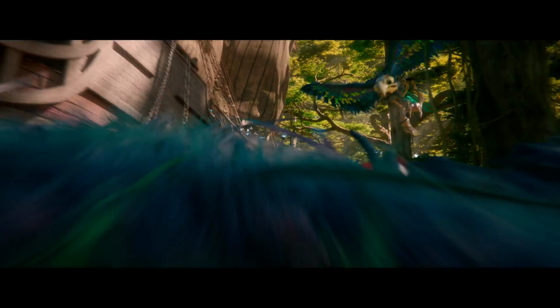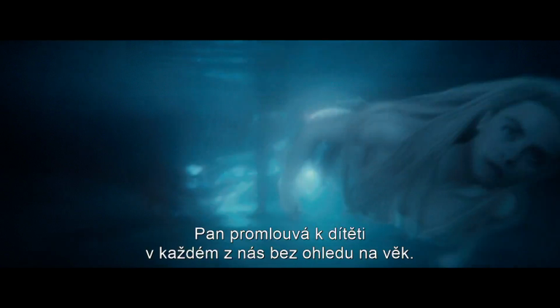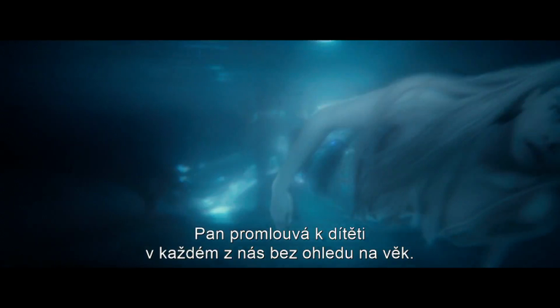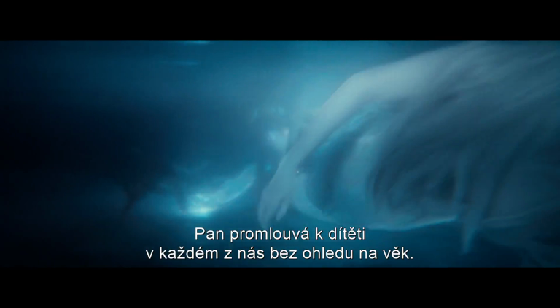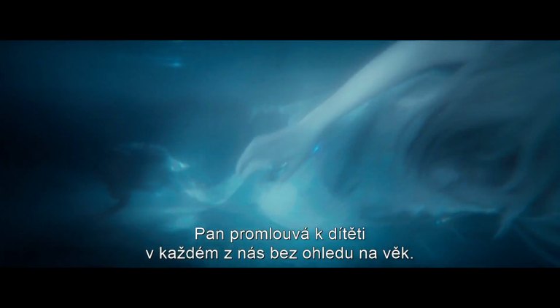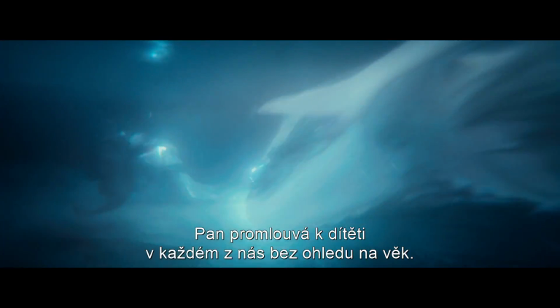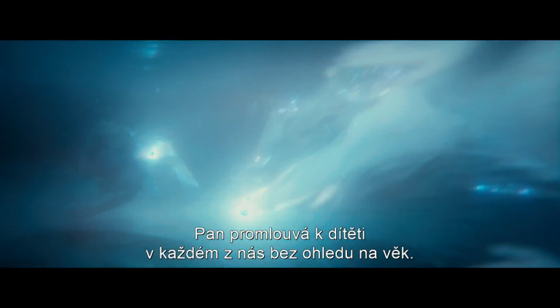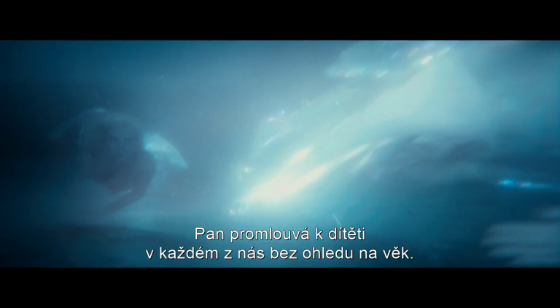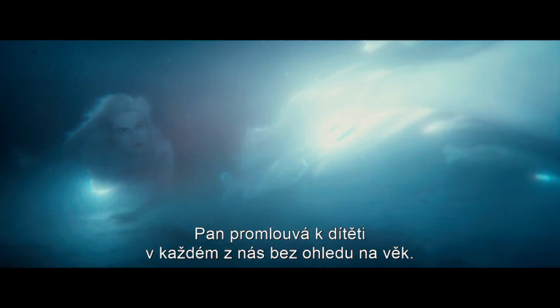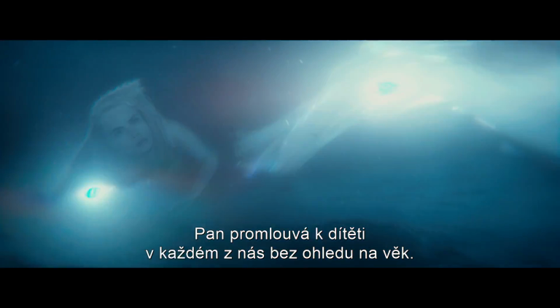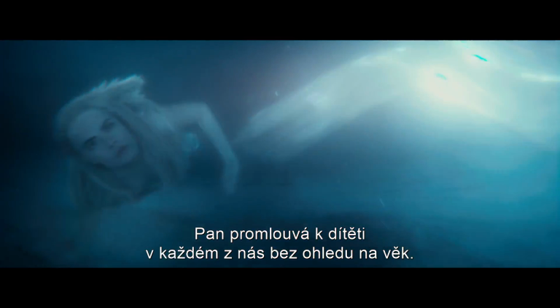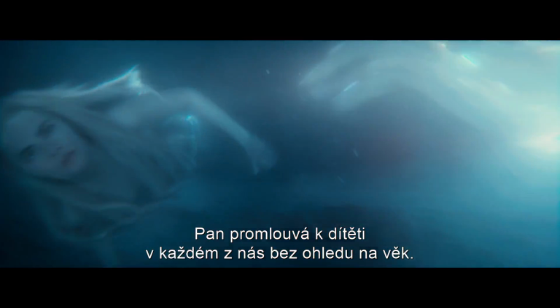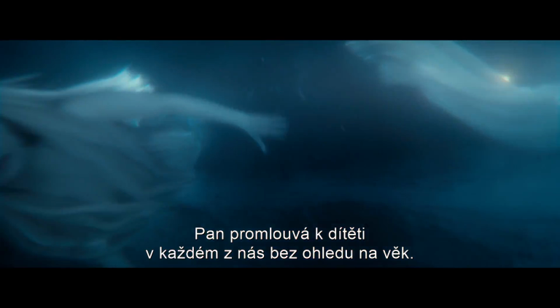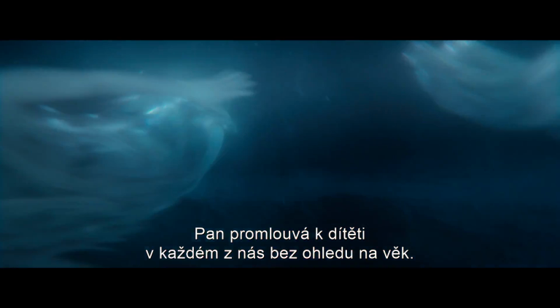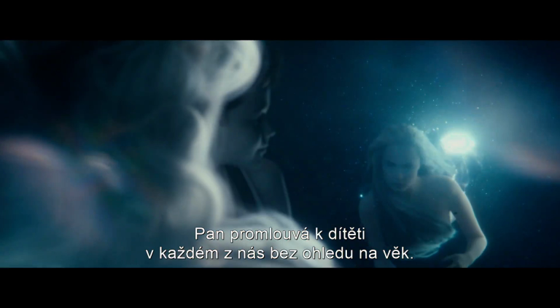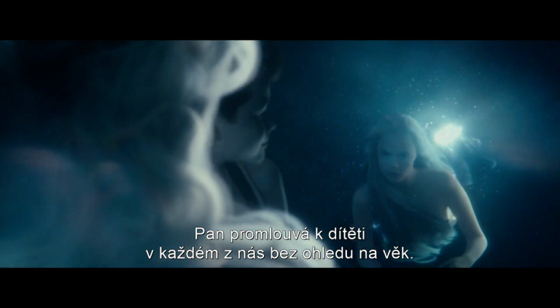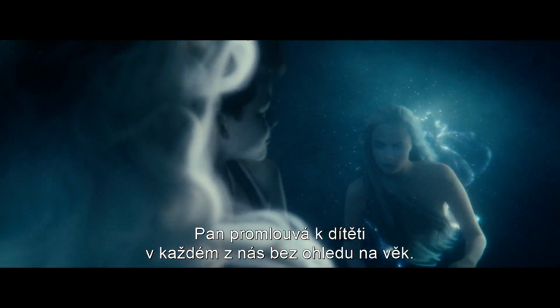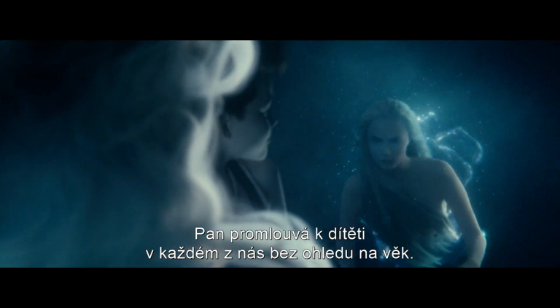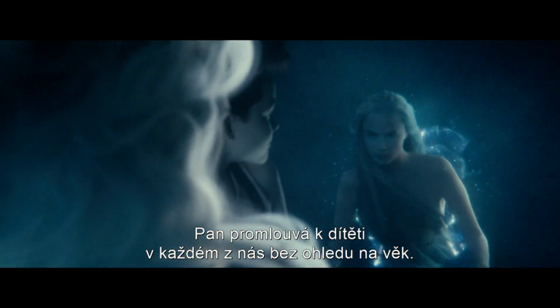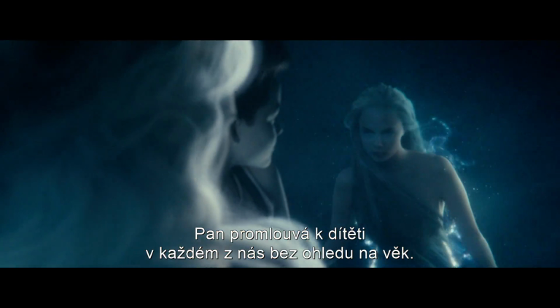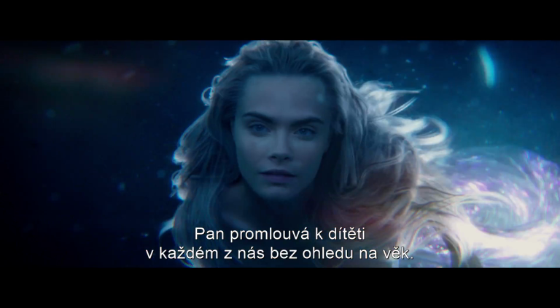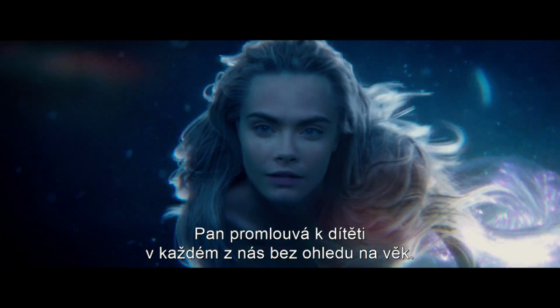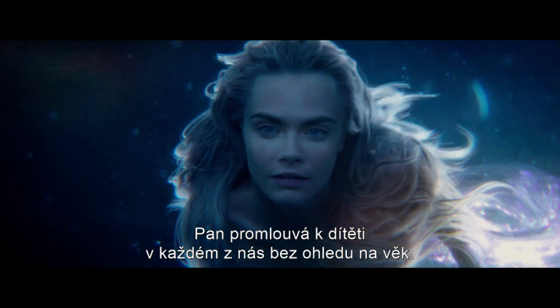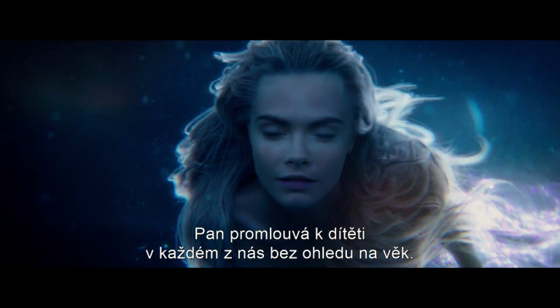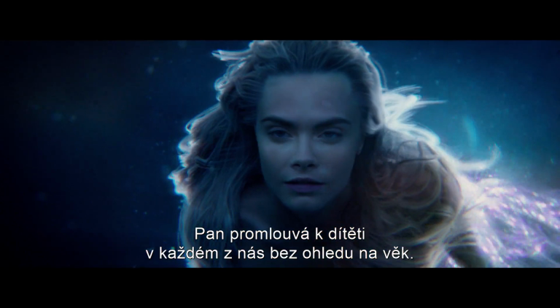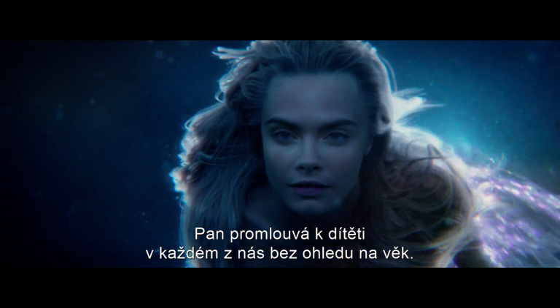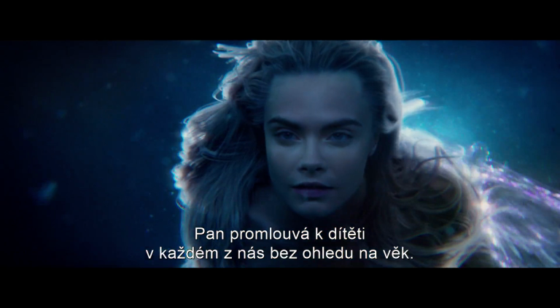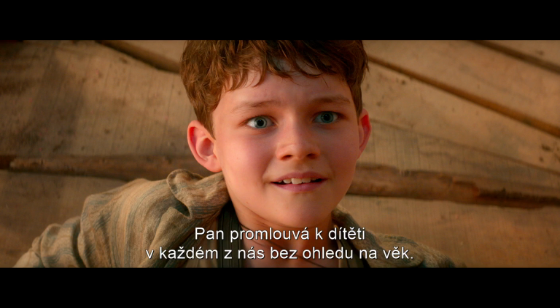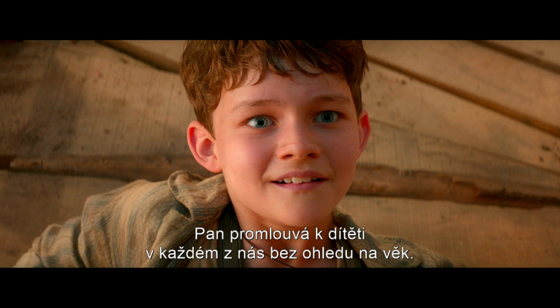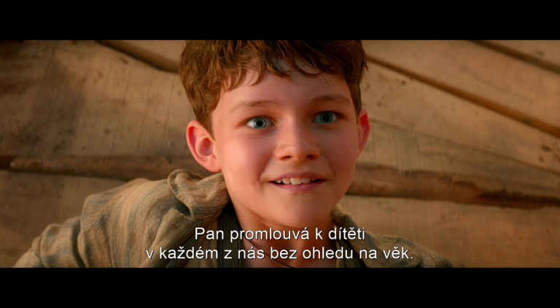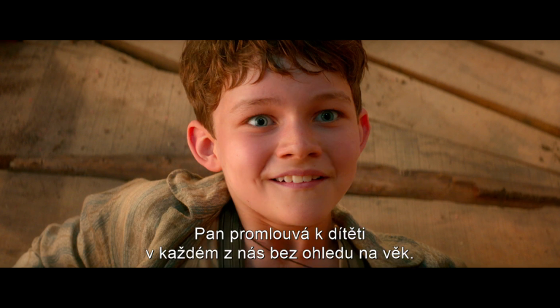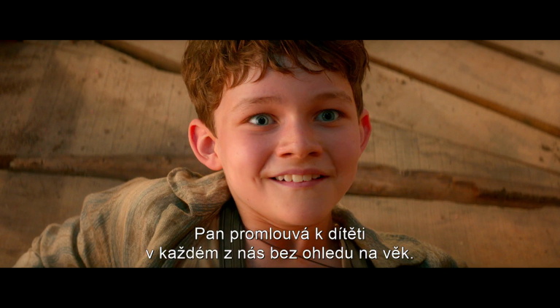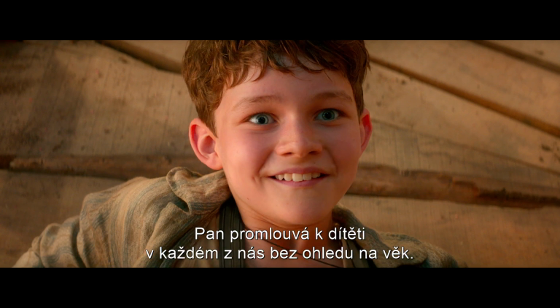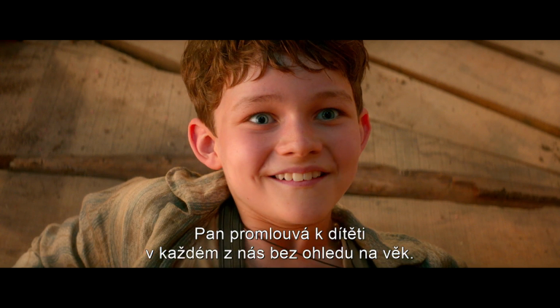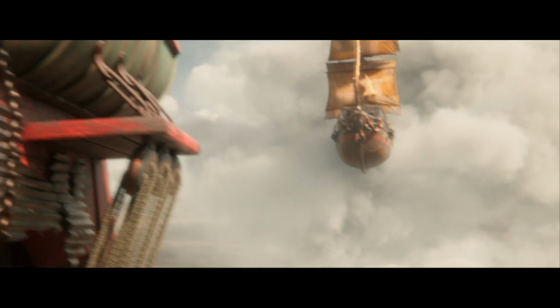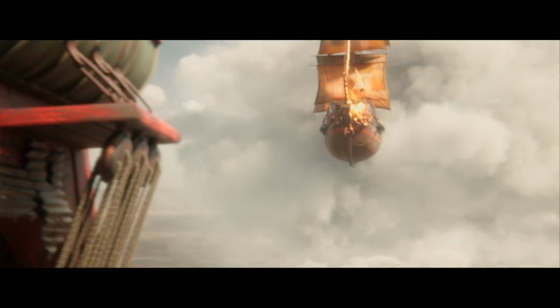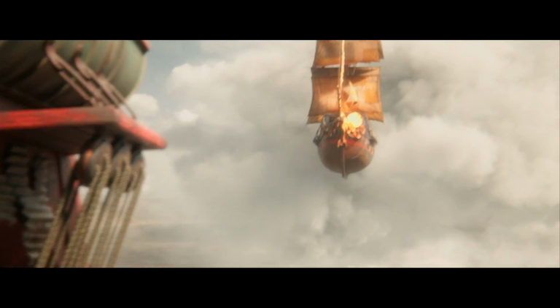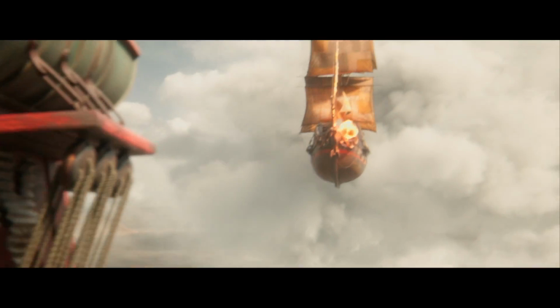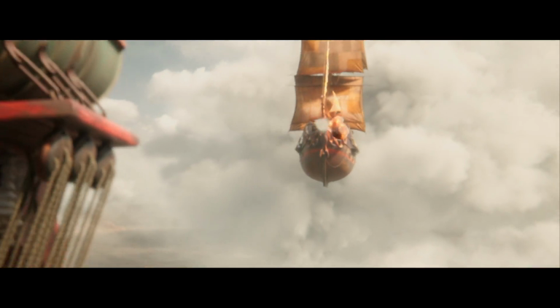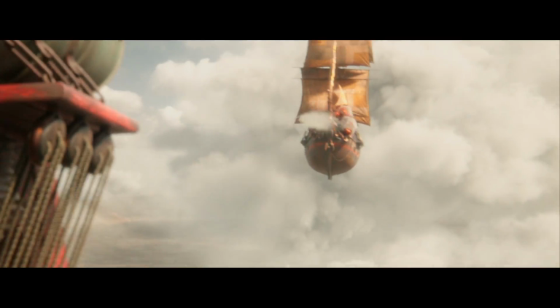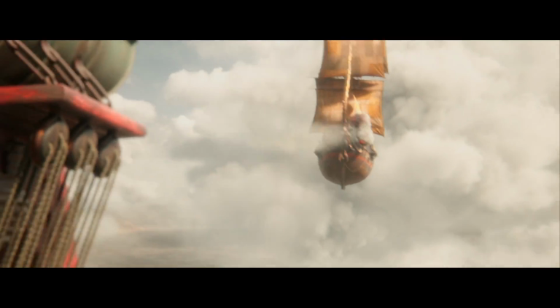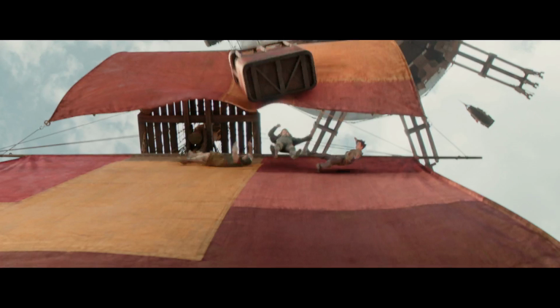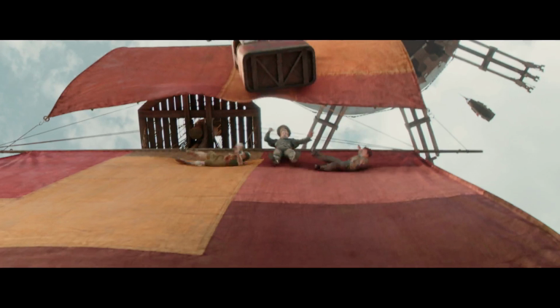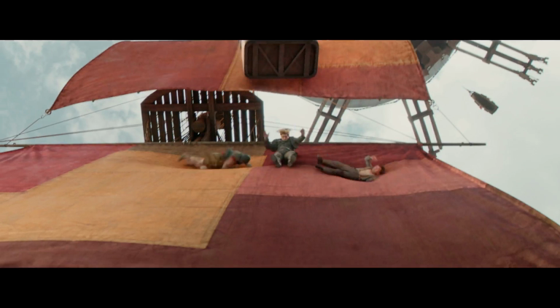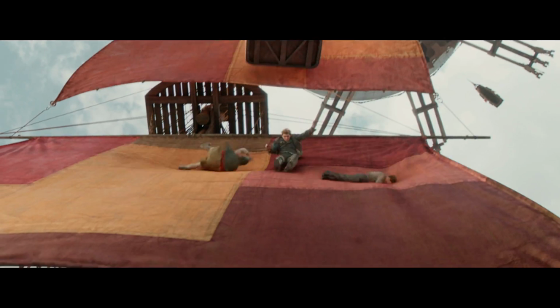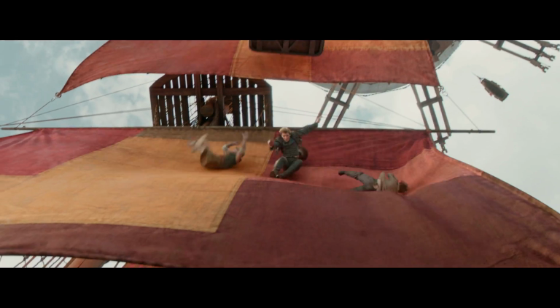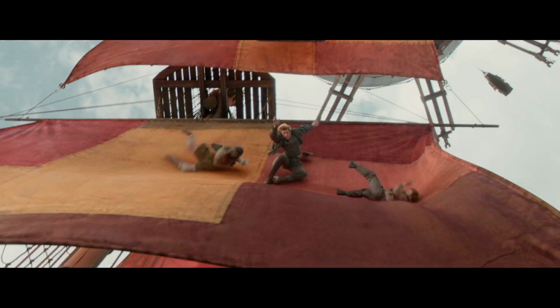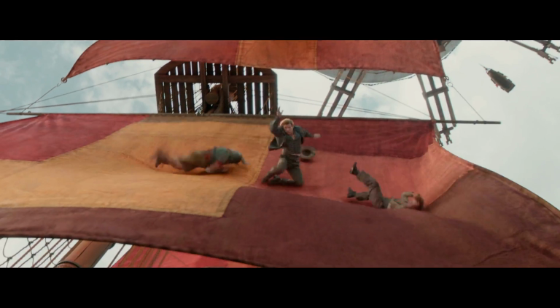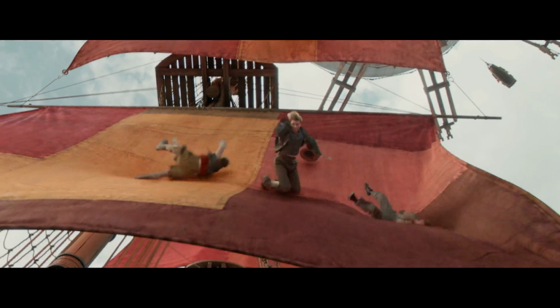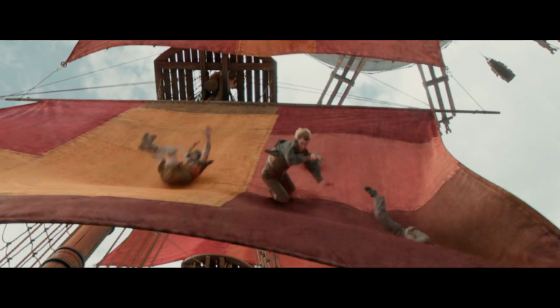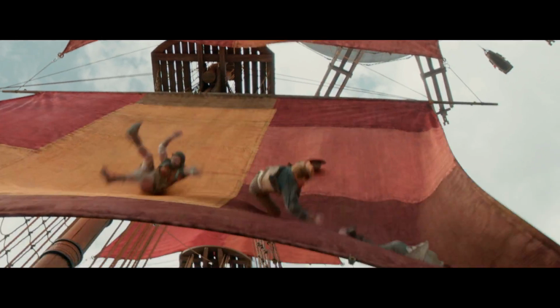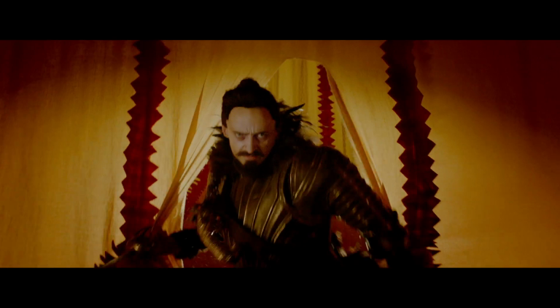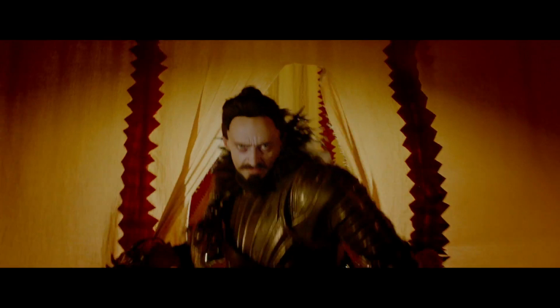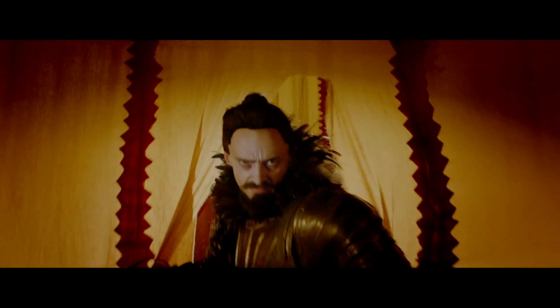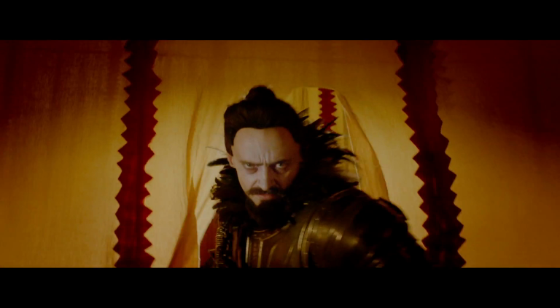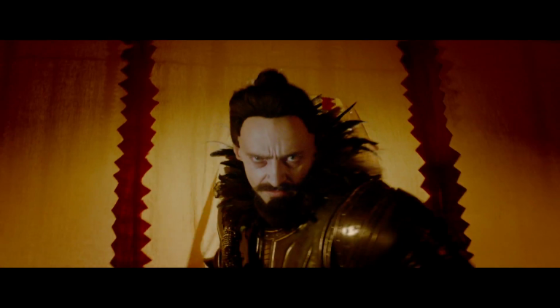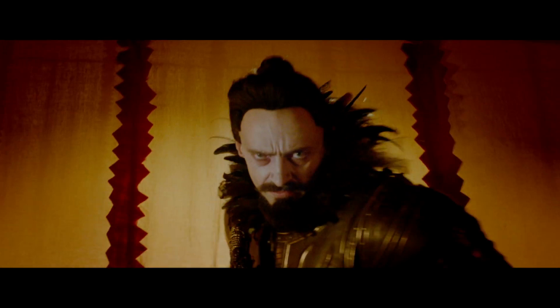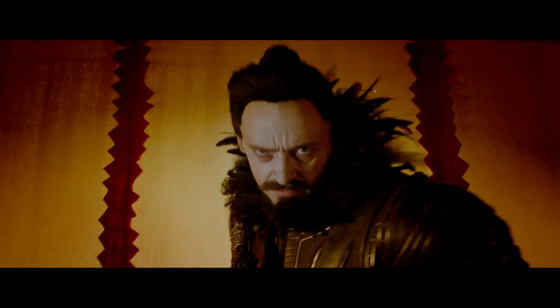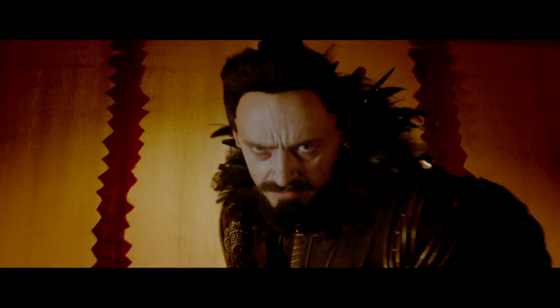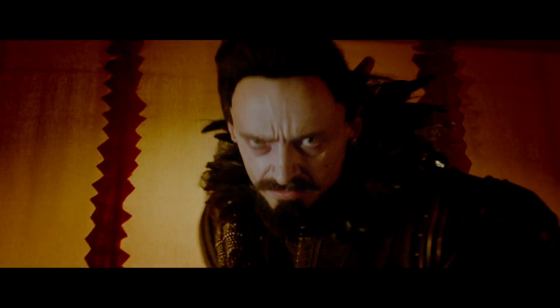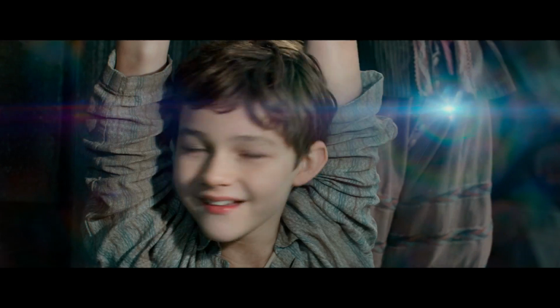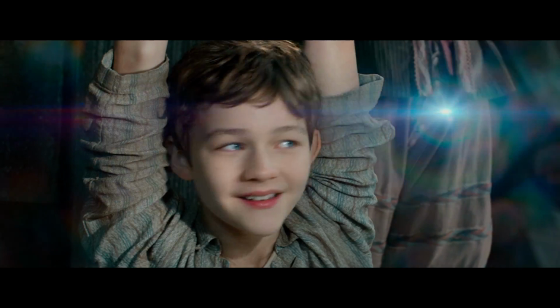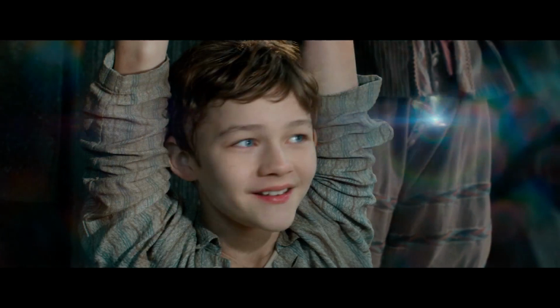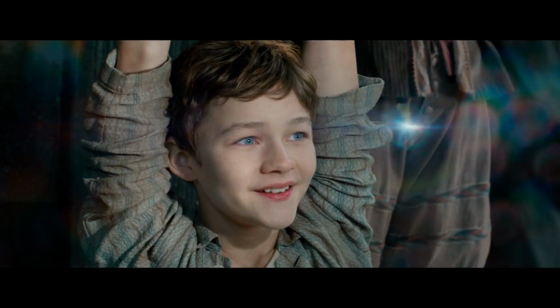And whatever age you are, Pan really connects to the kid within you.